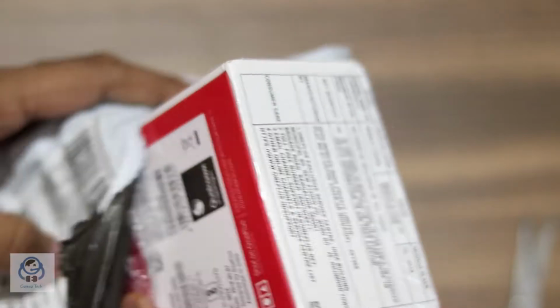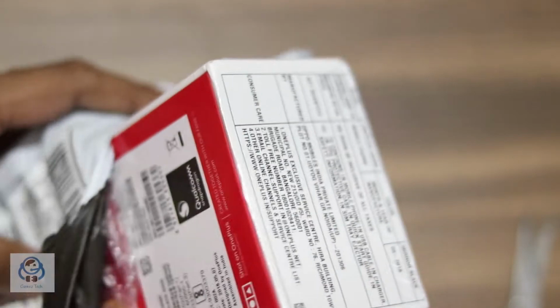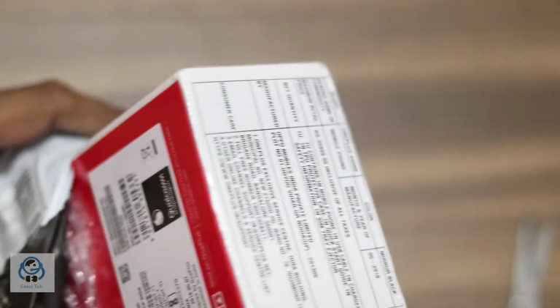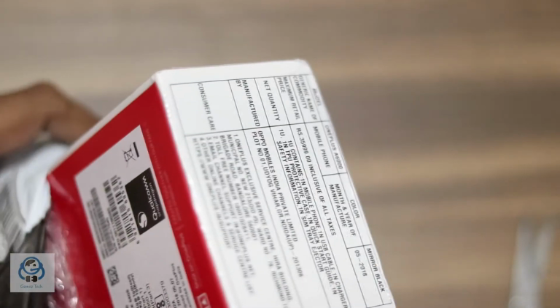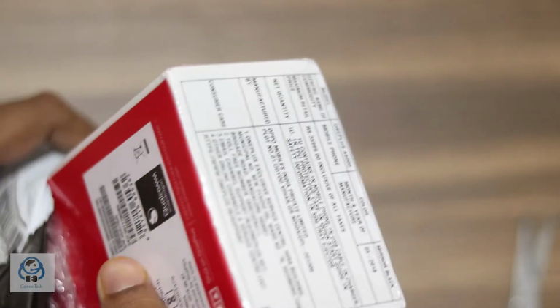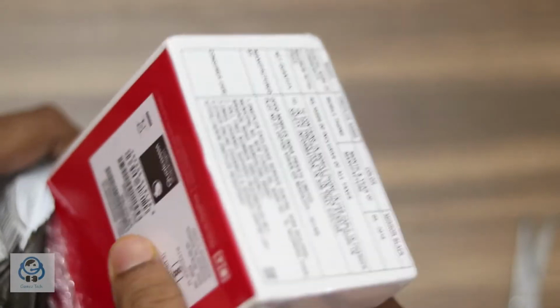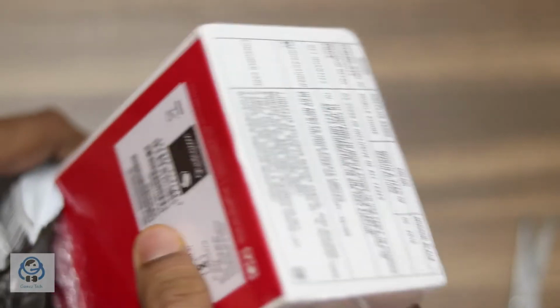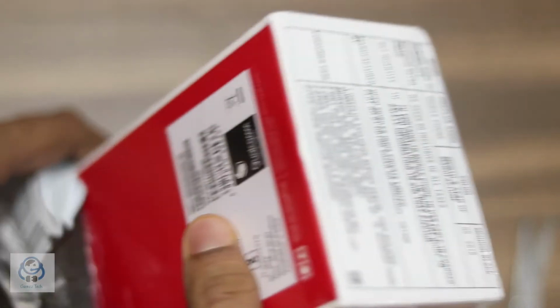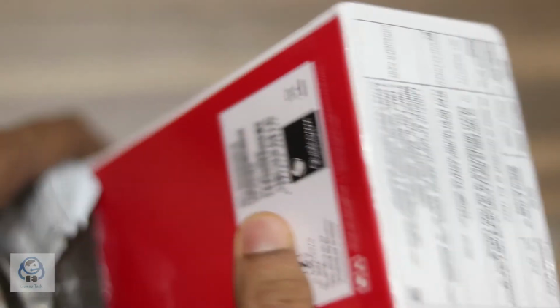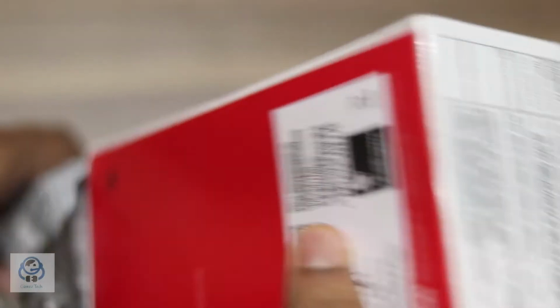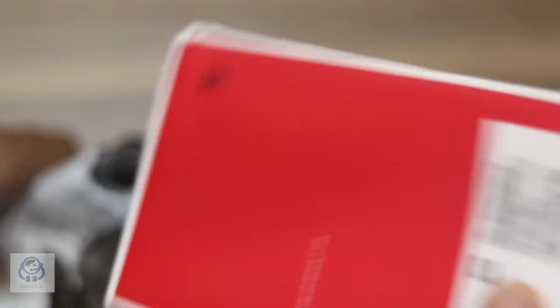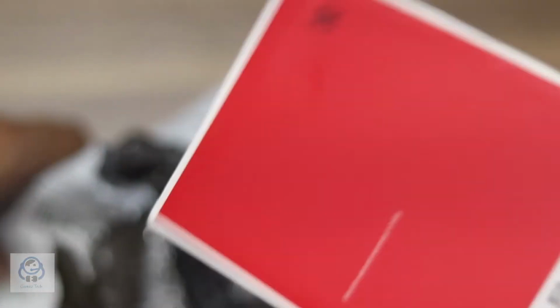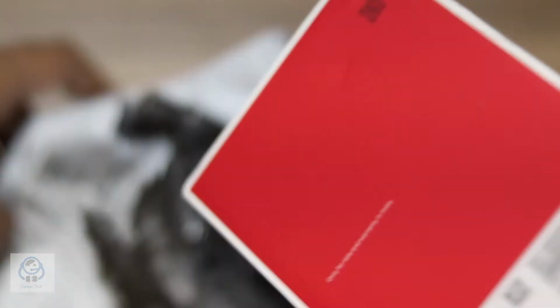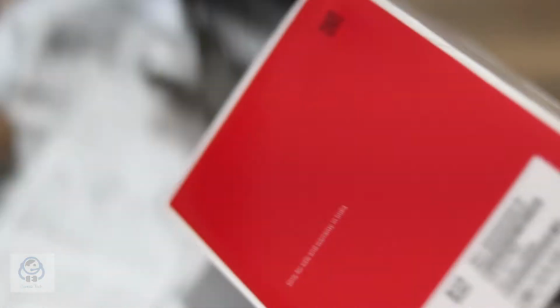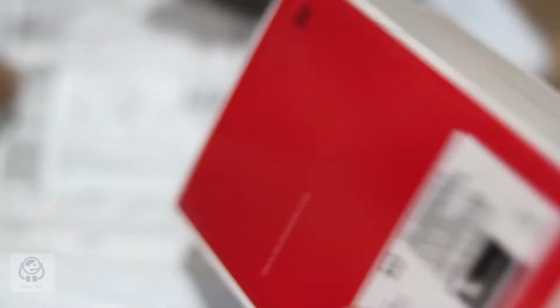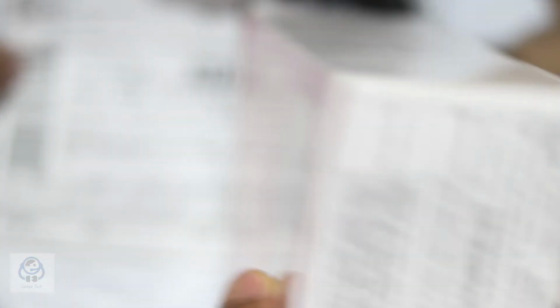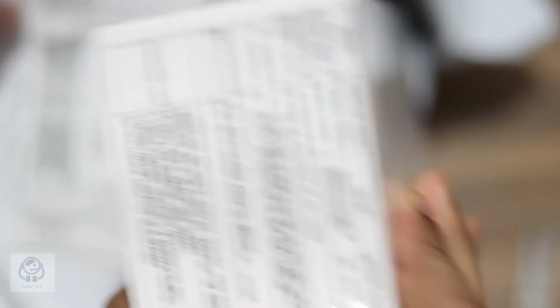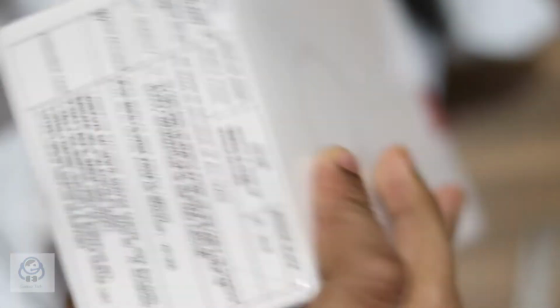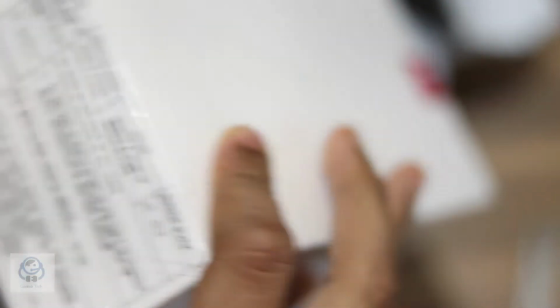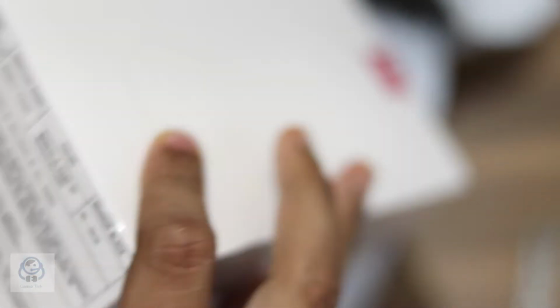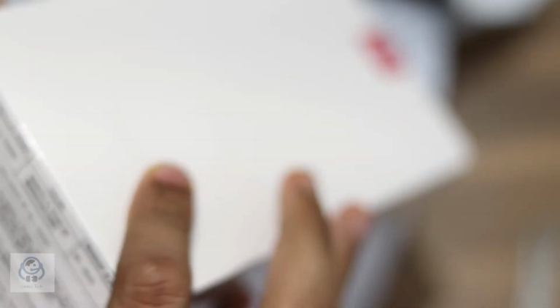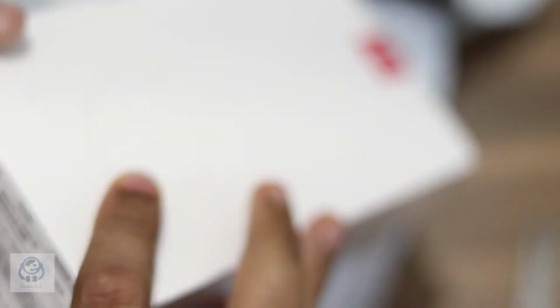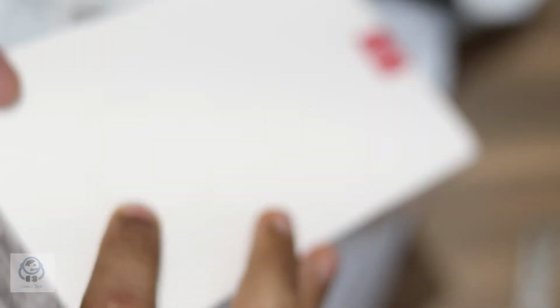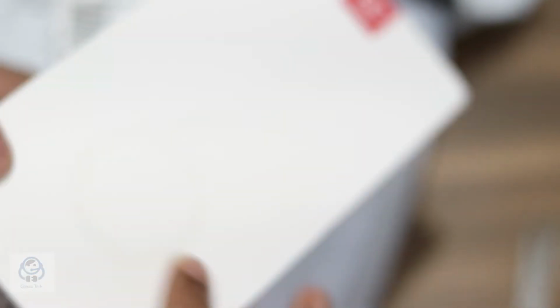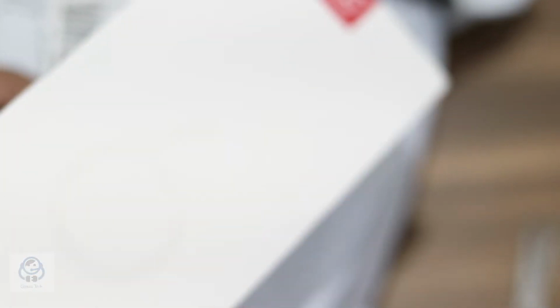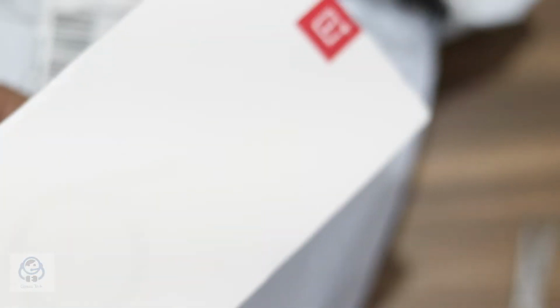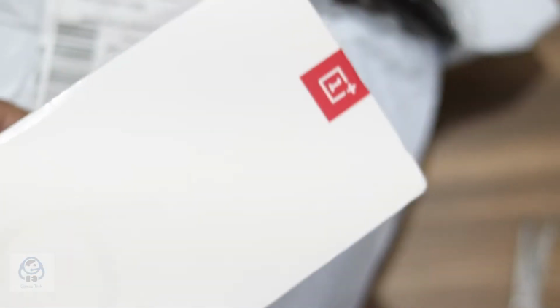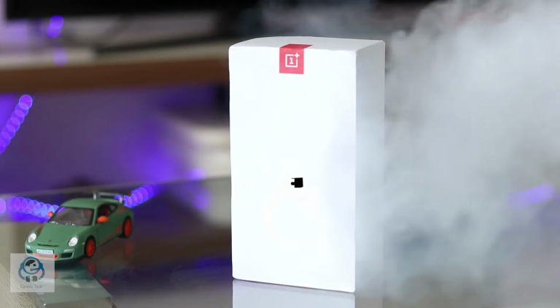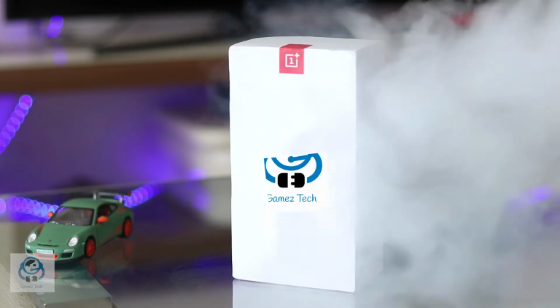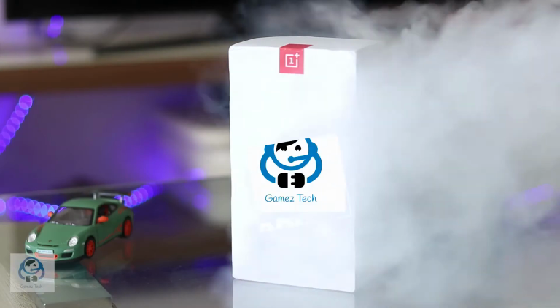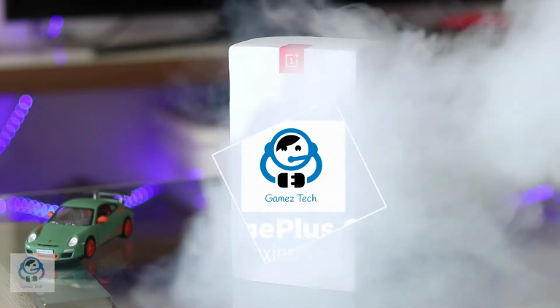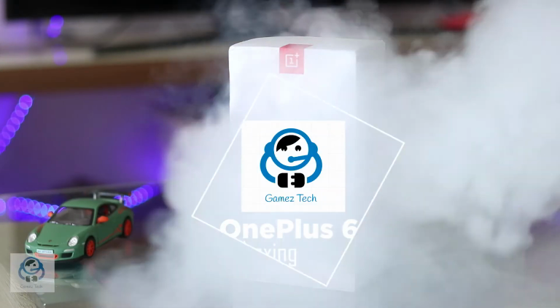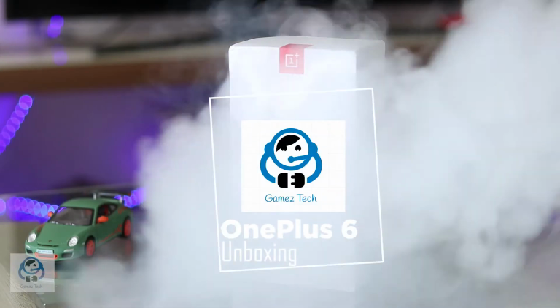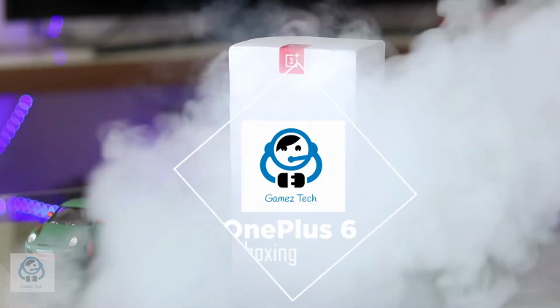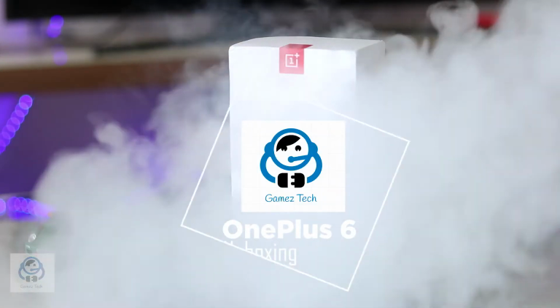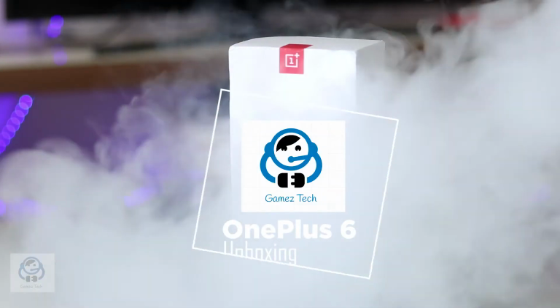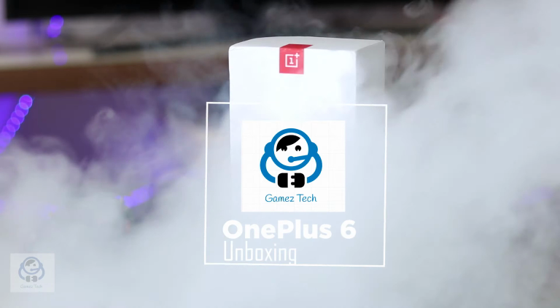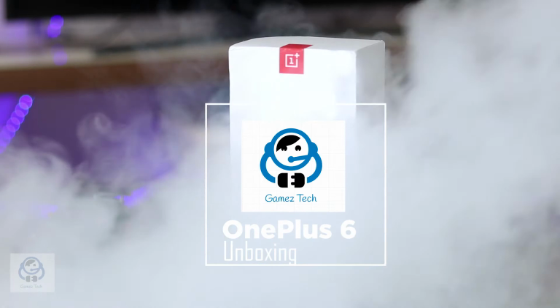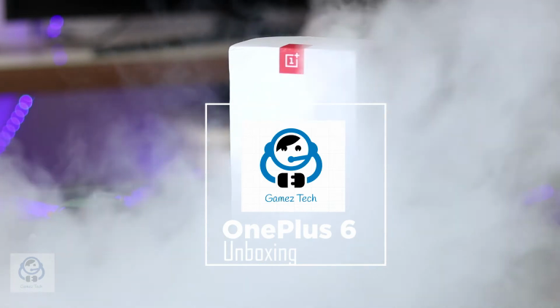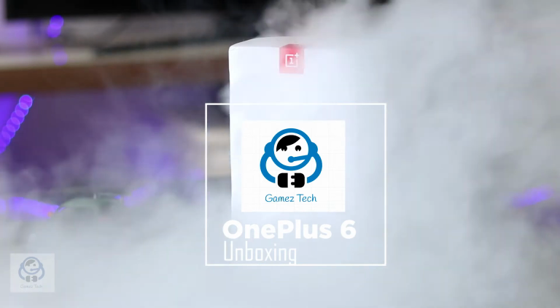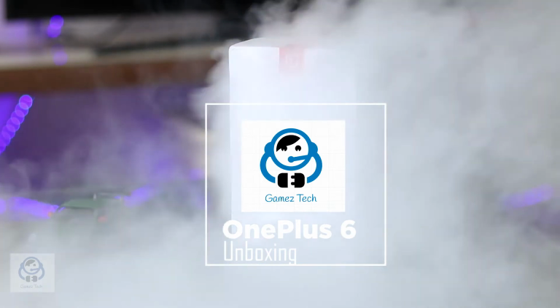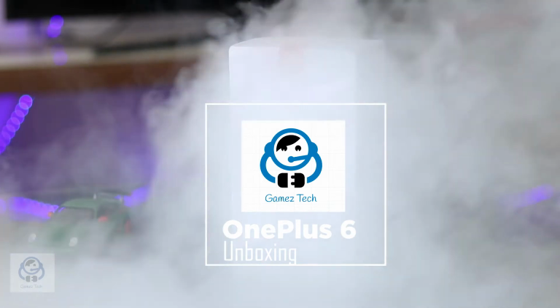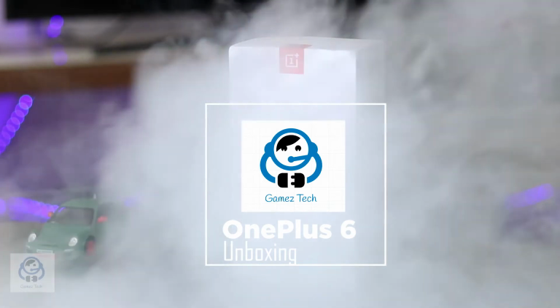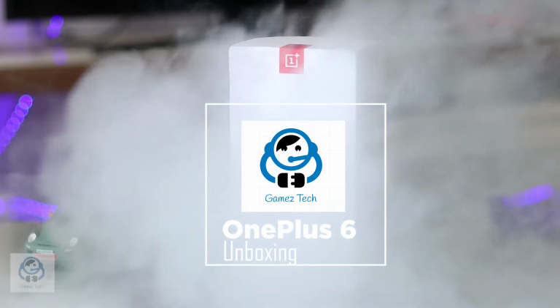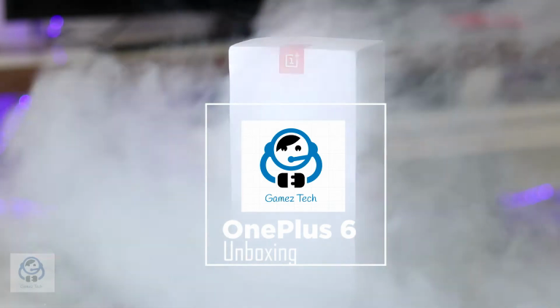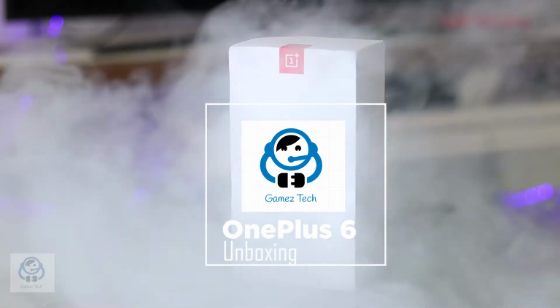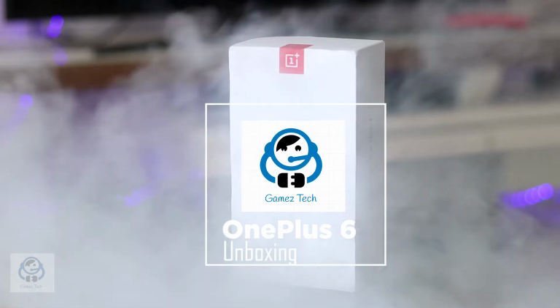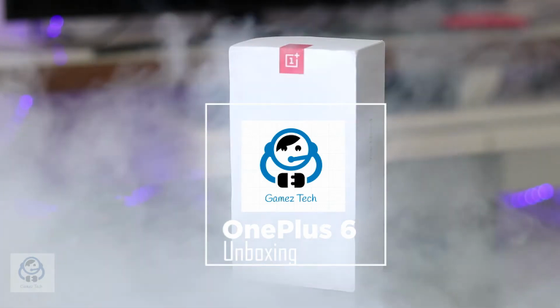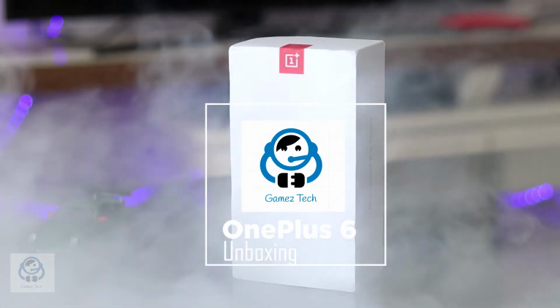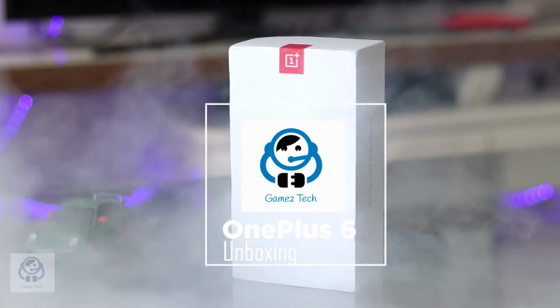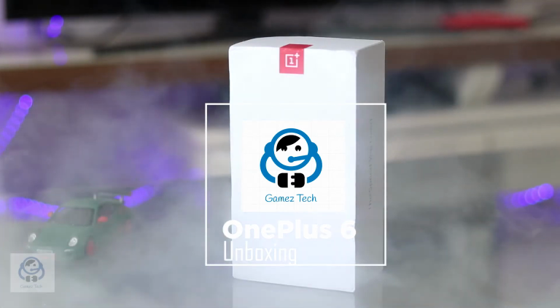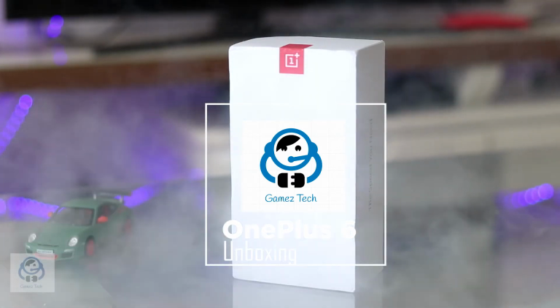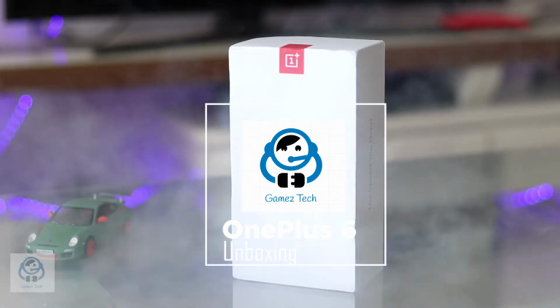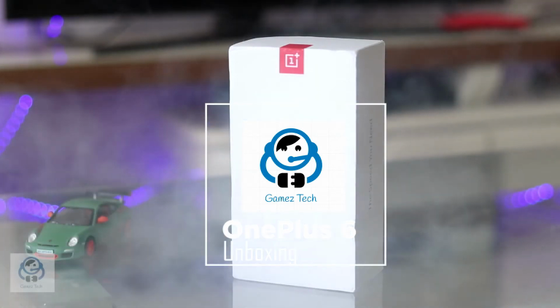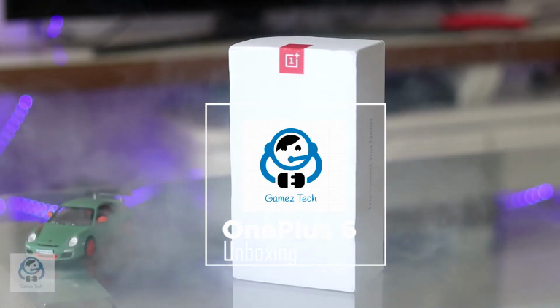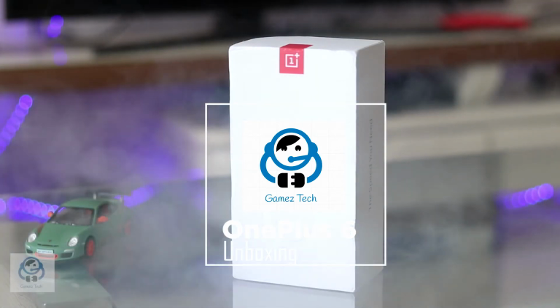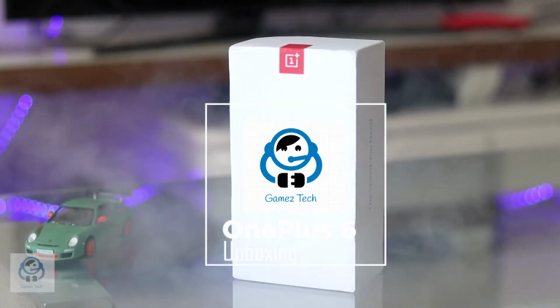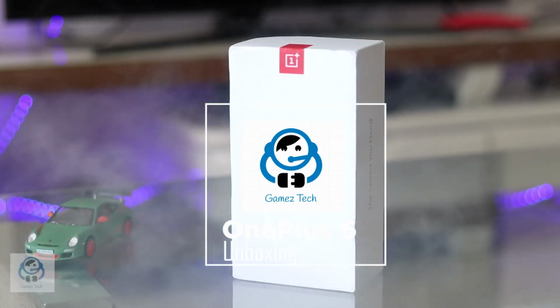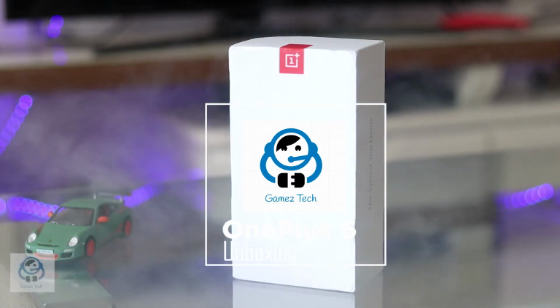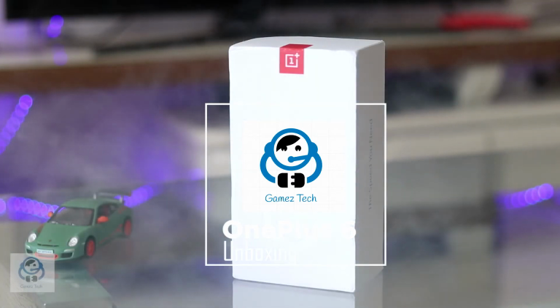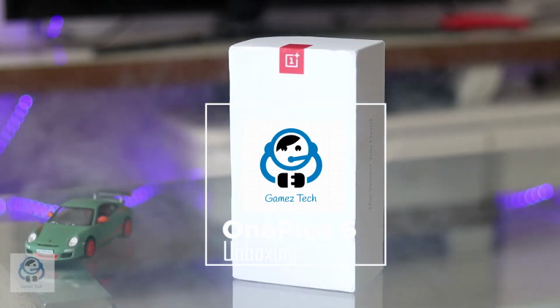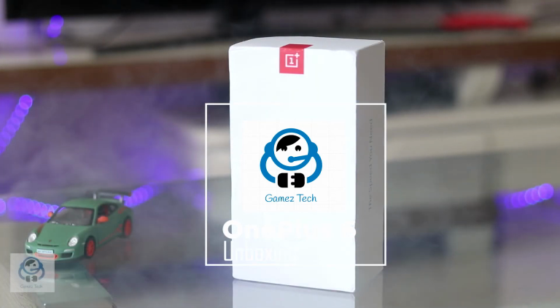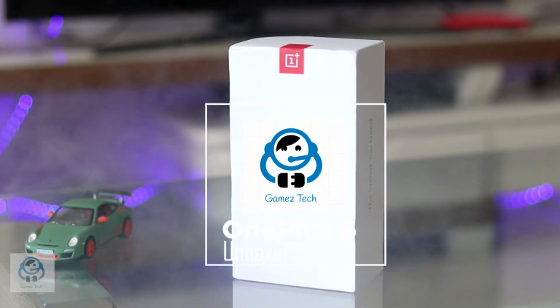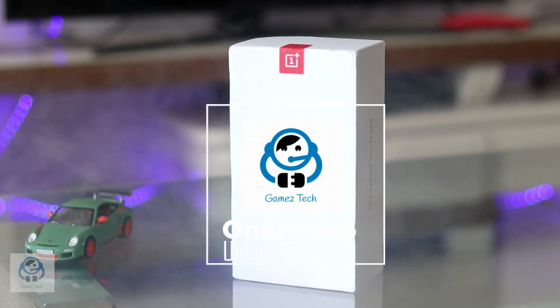Welcome friends to a short unboxing video of OnePlus 6. This is one of the most anticipated phones of 2018.